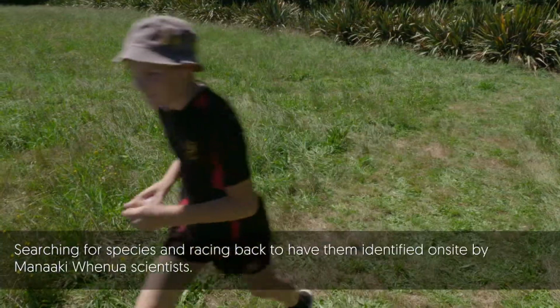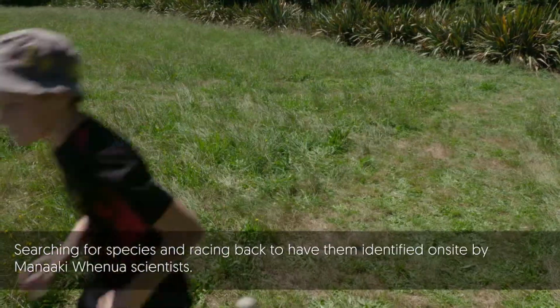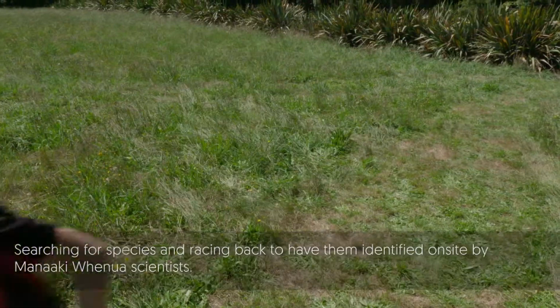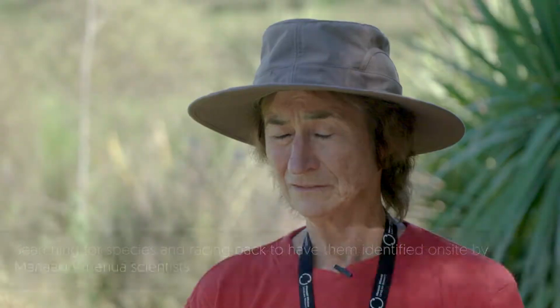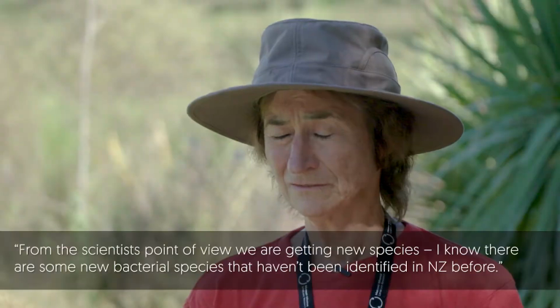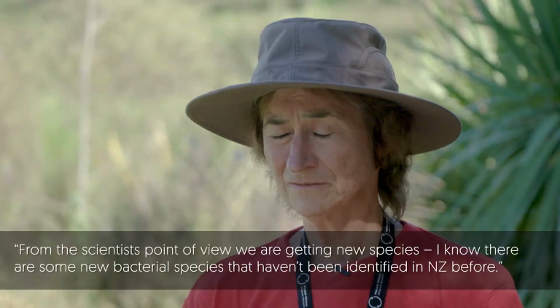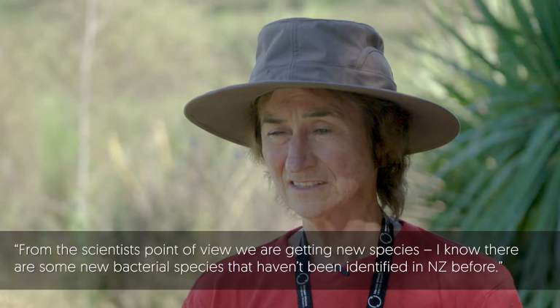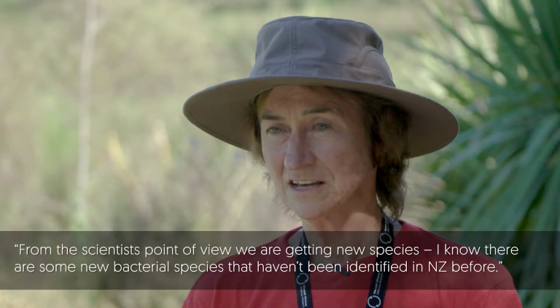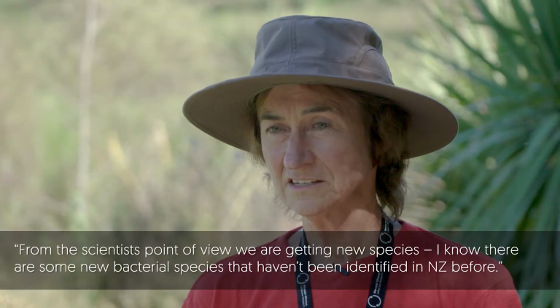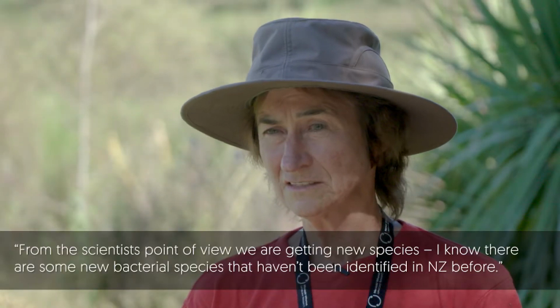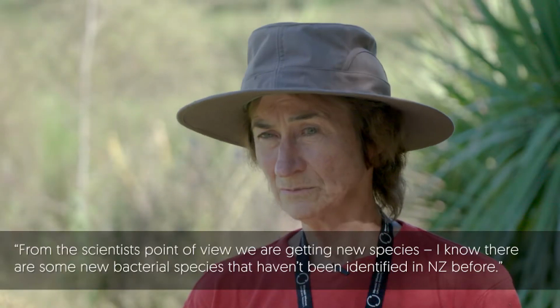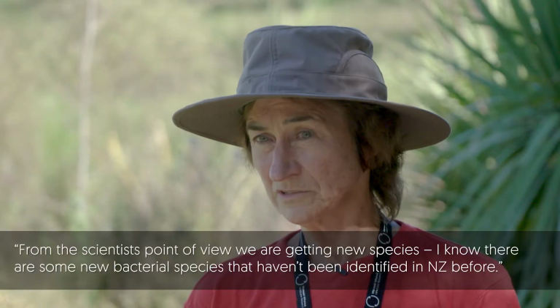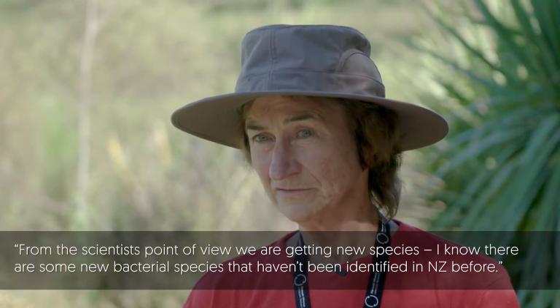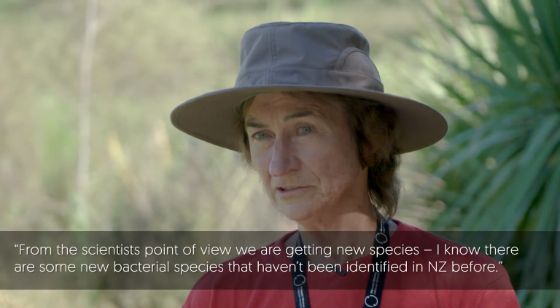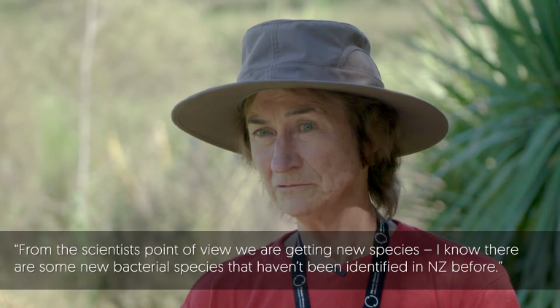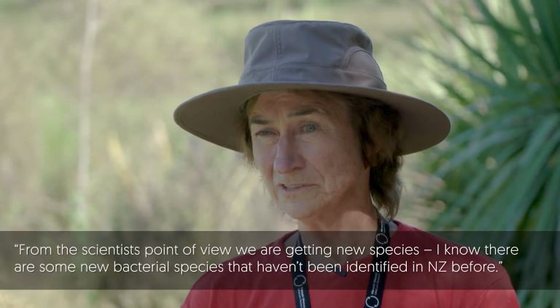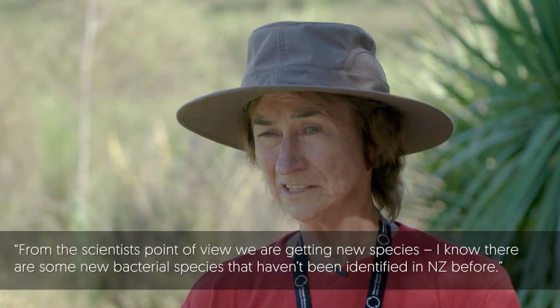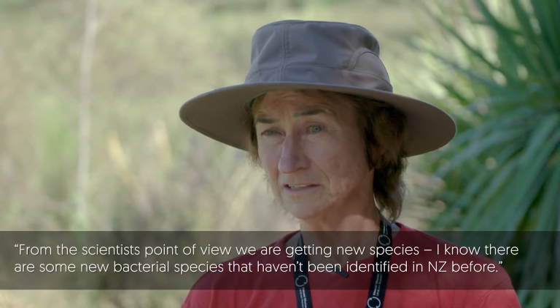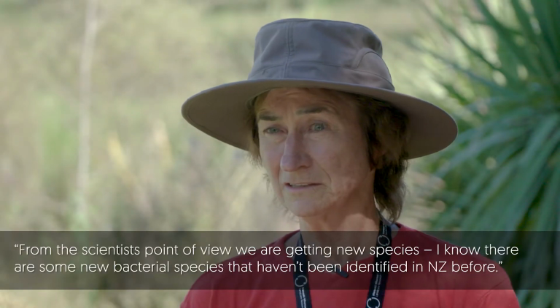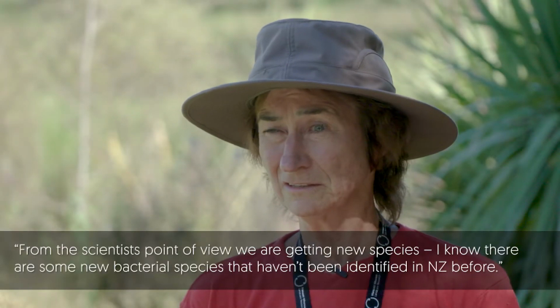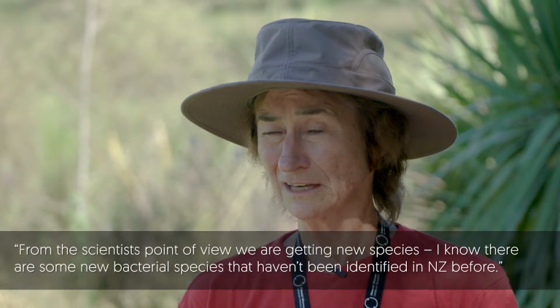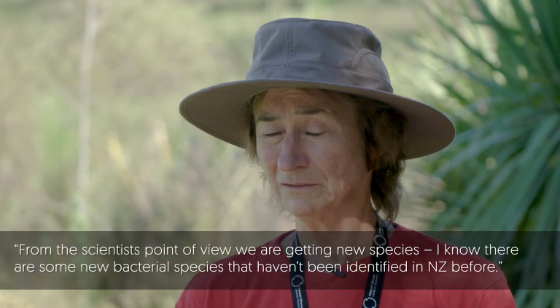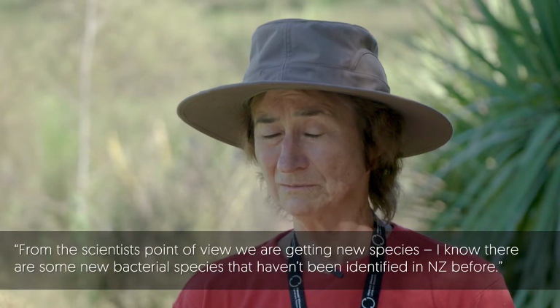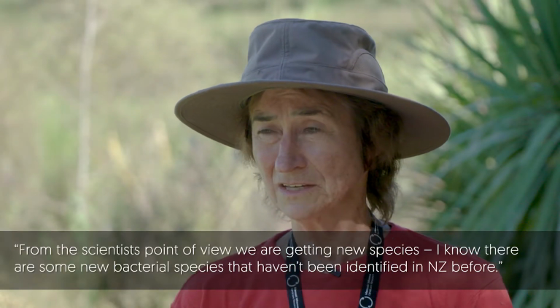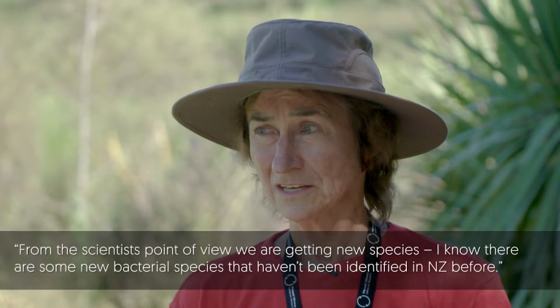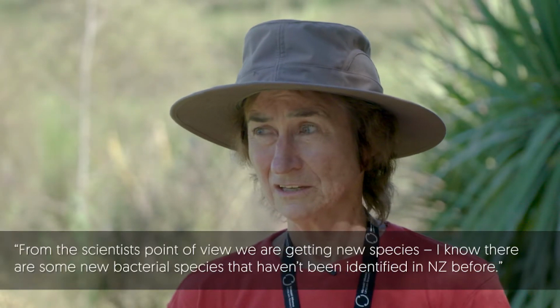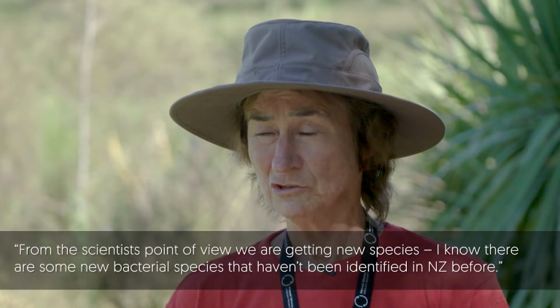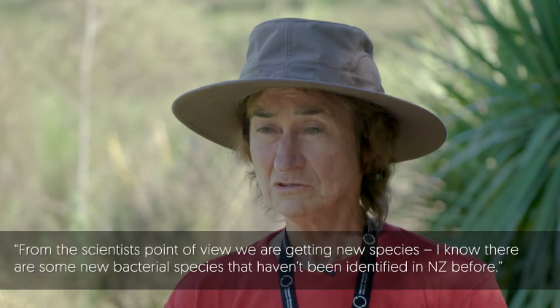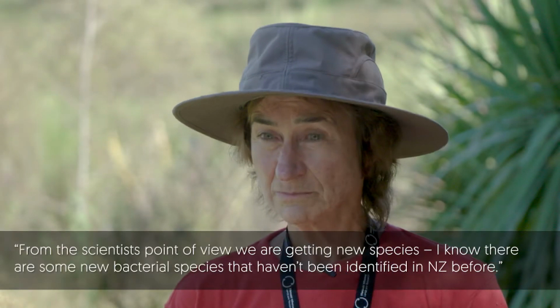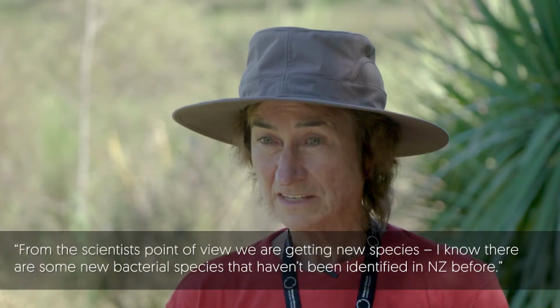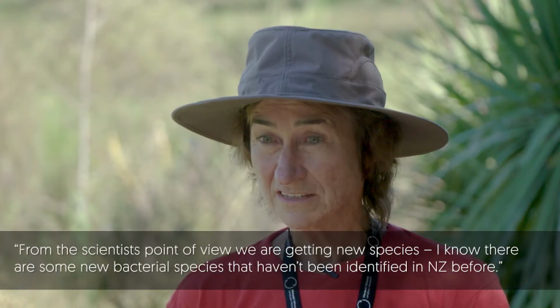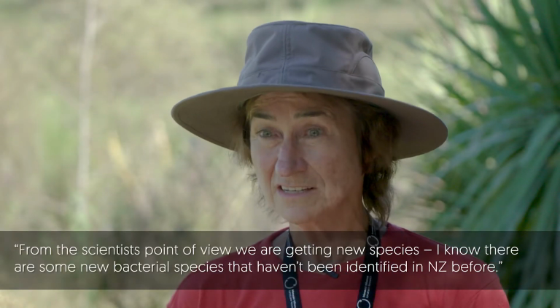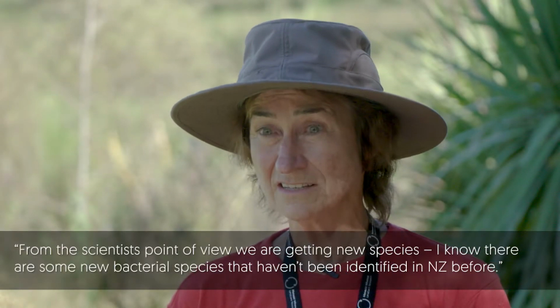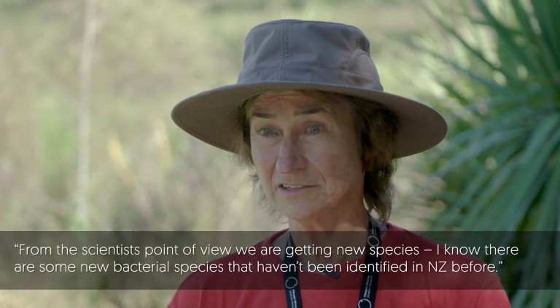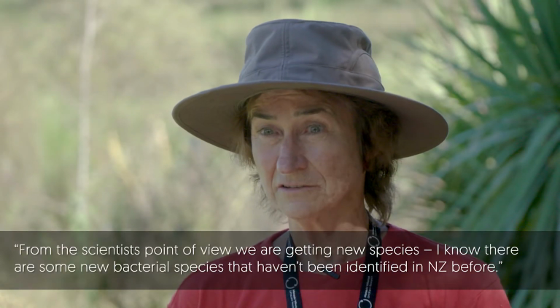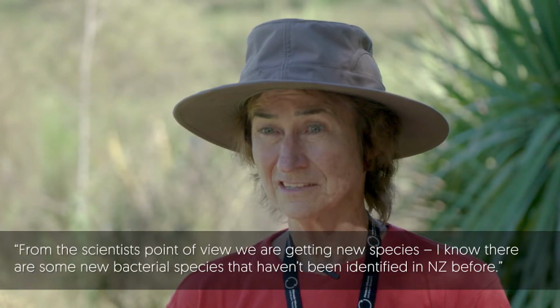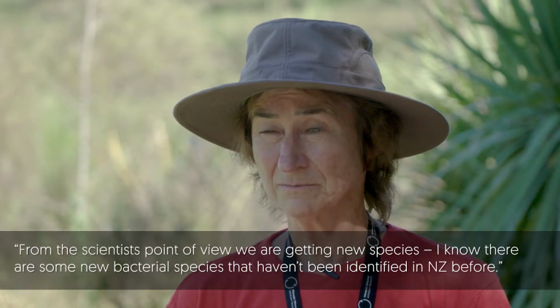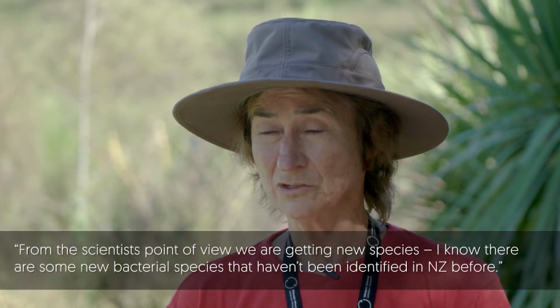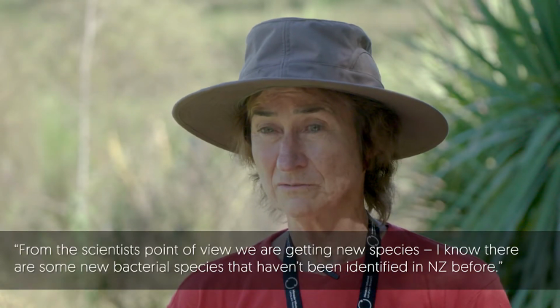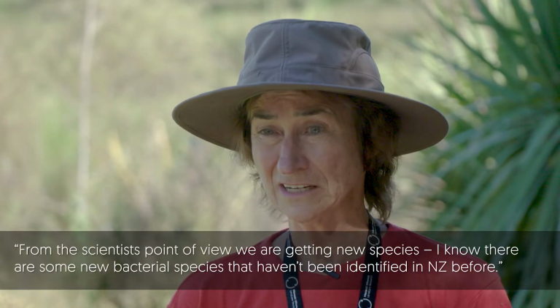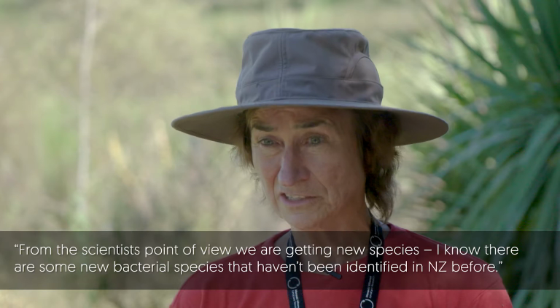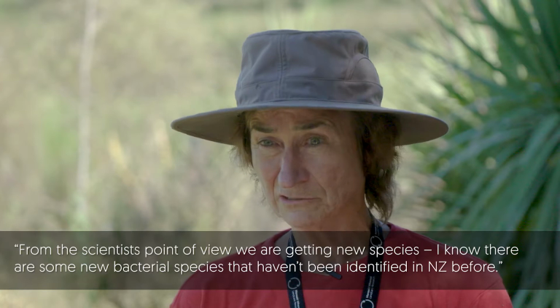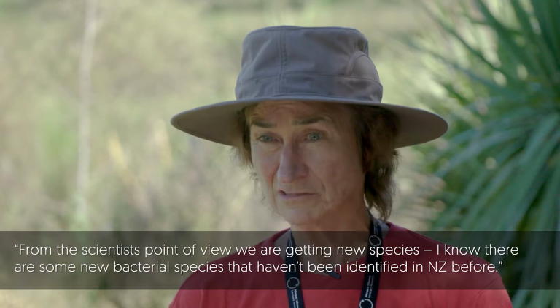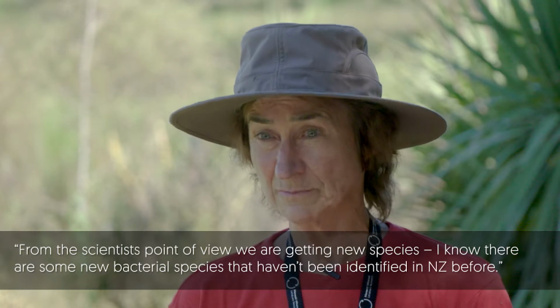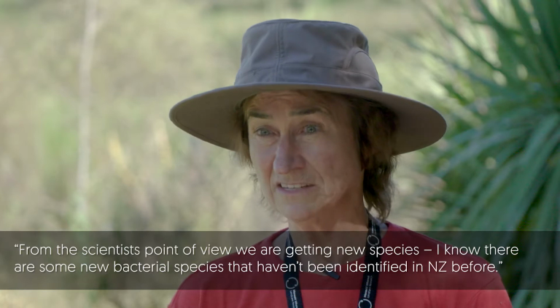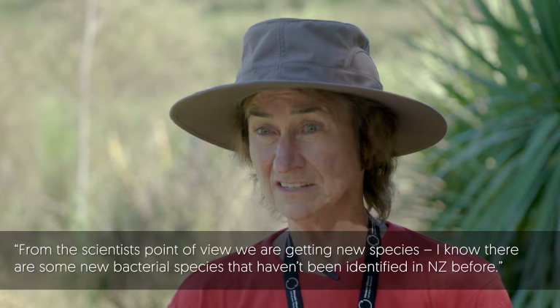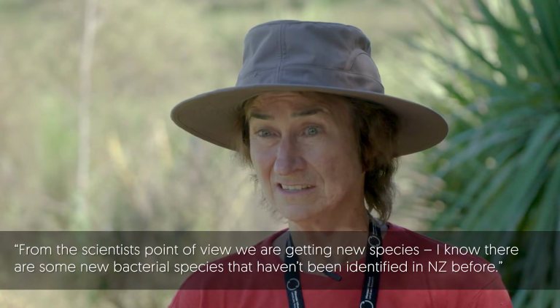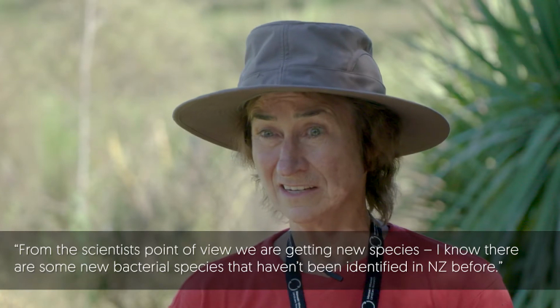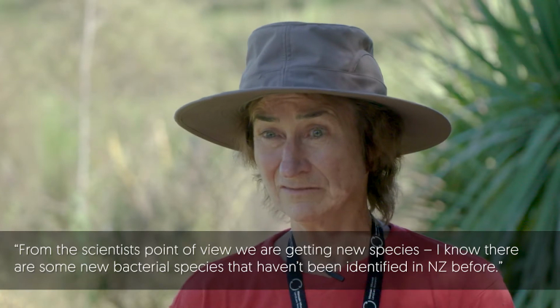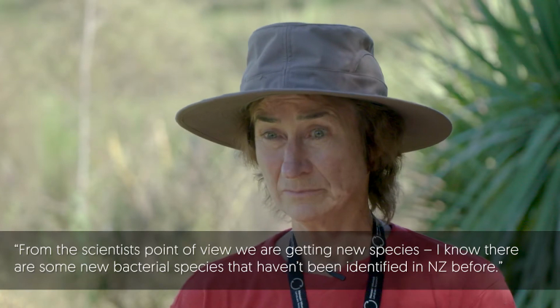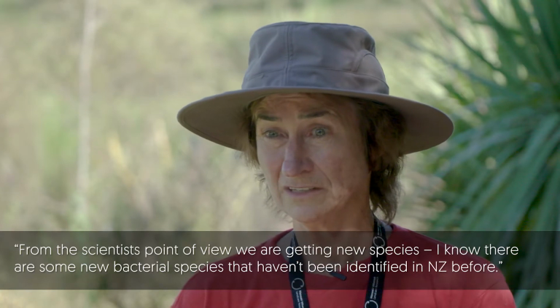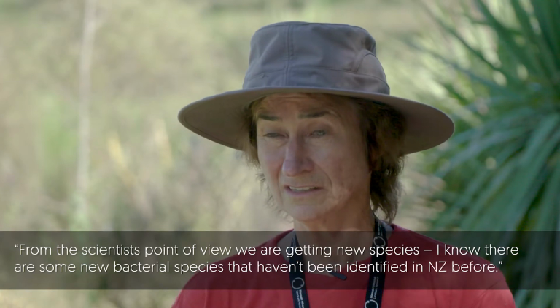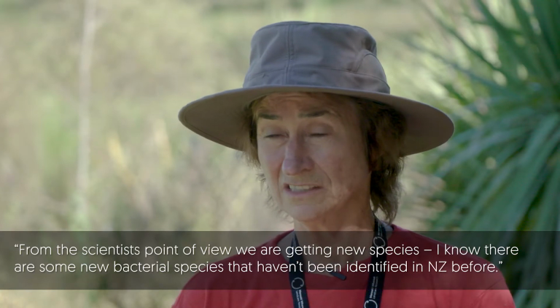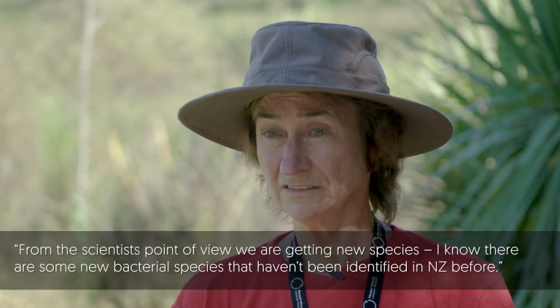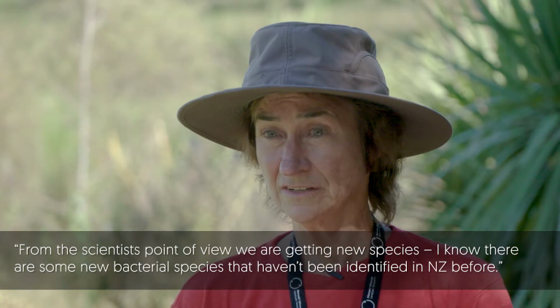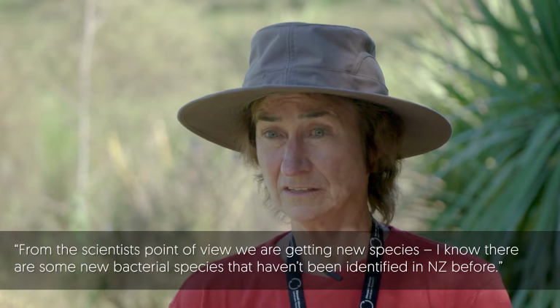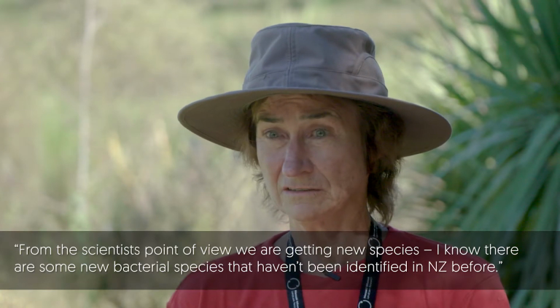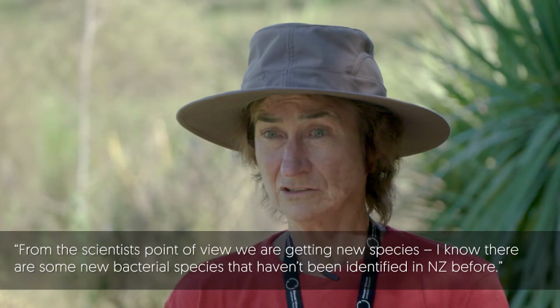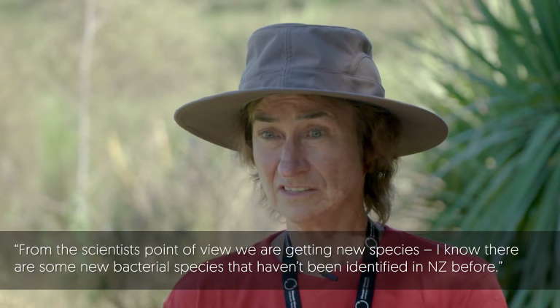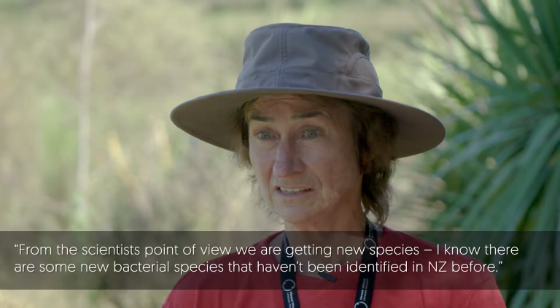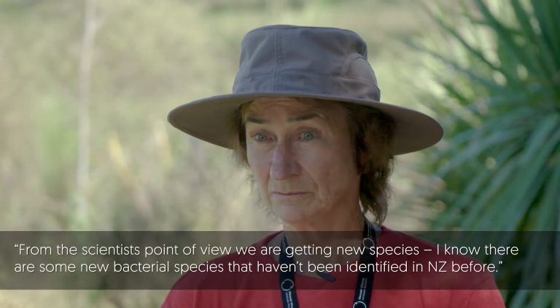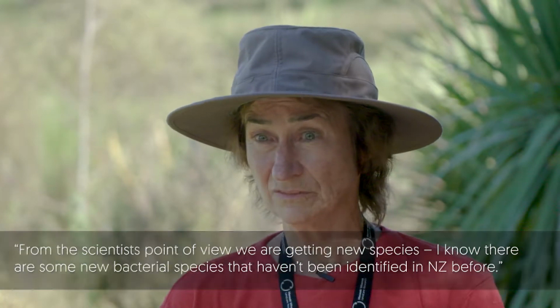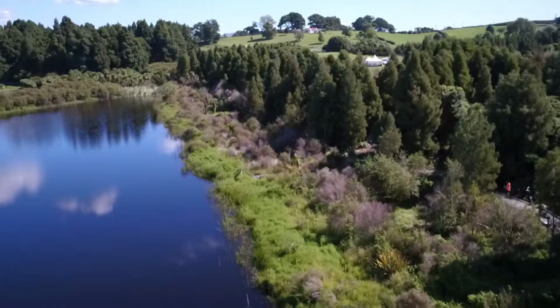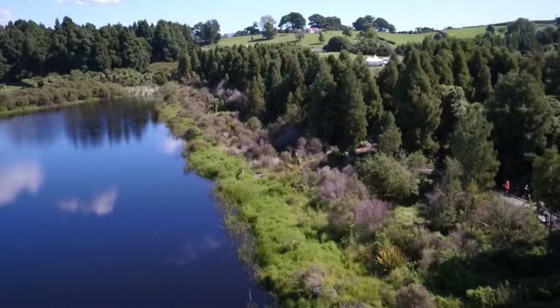So from a scientist's point of view, we're getting new species. I know there's some new bacterial species that haven't been identified in New Zealand before.